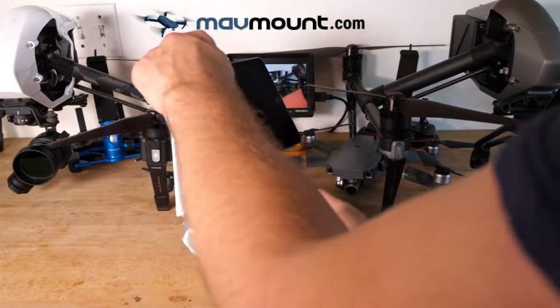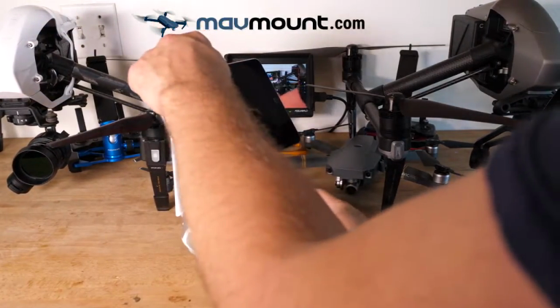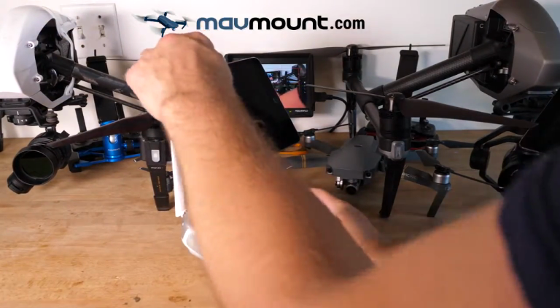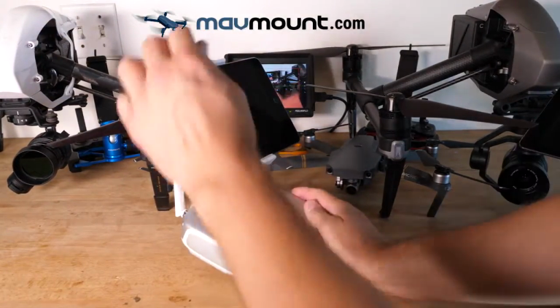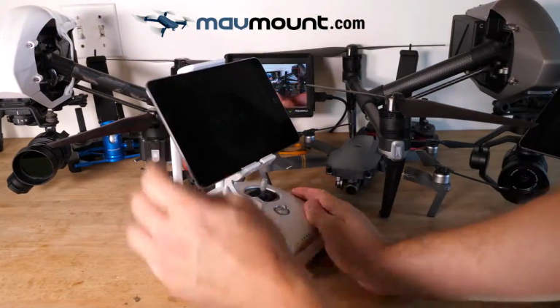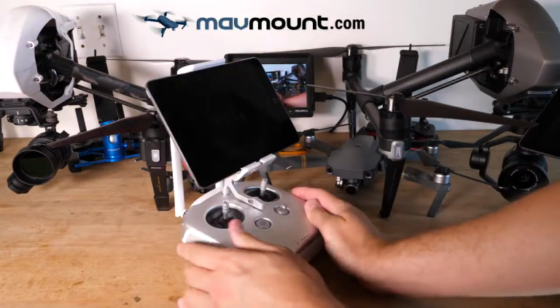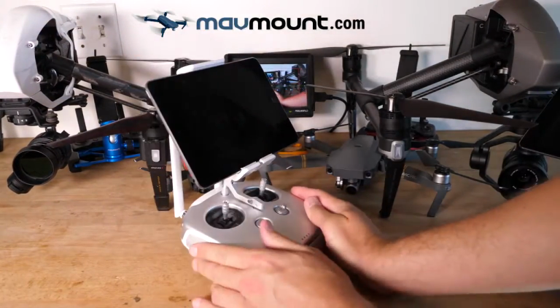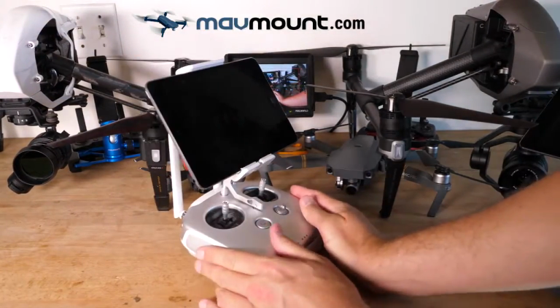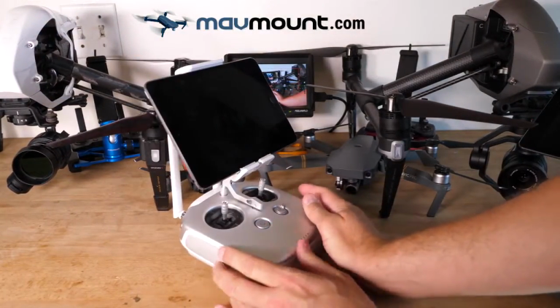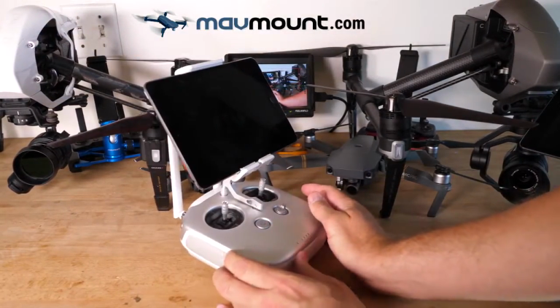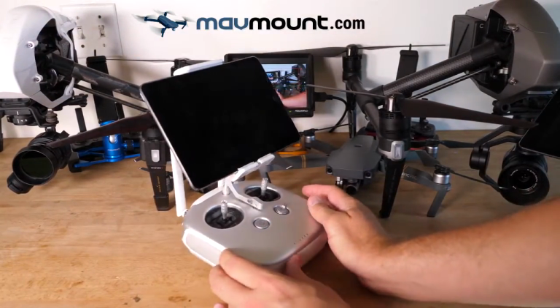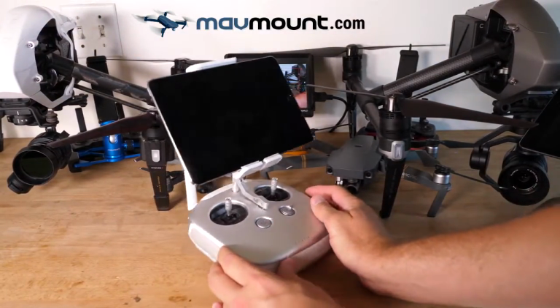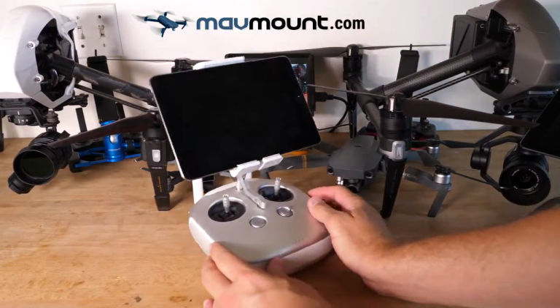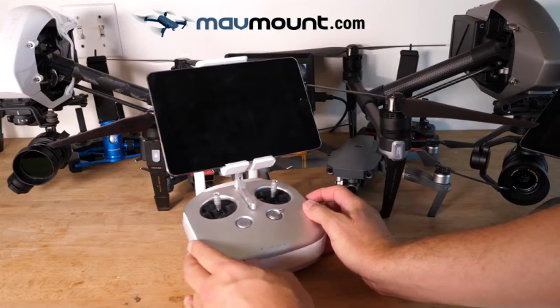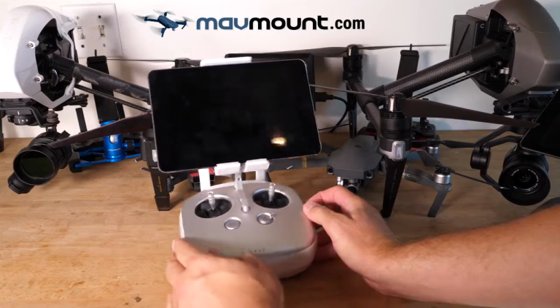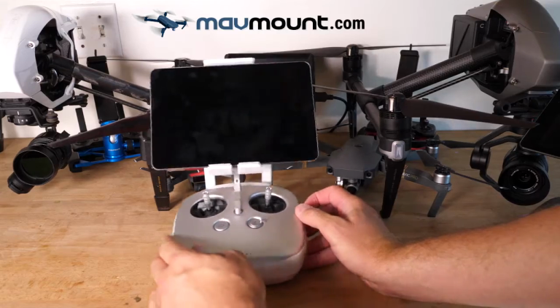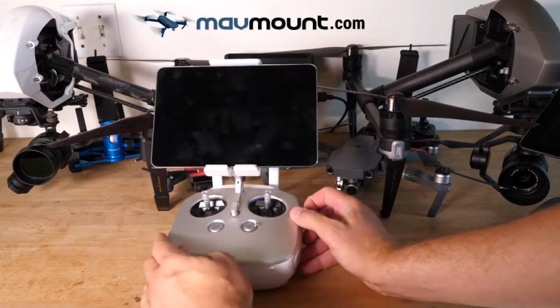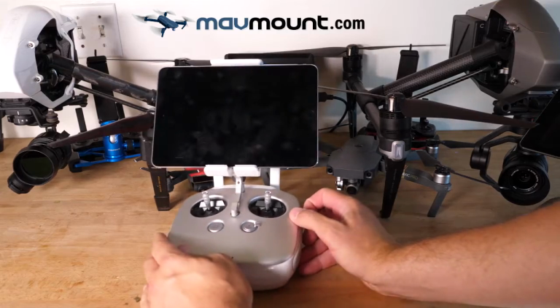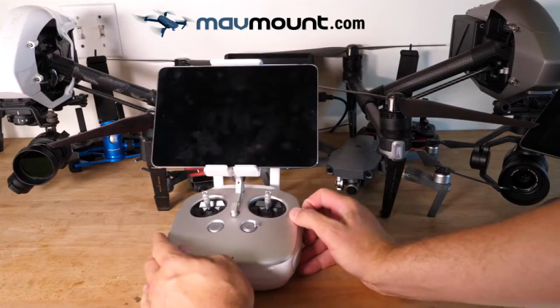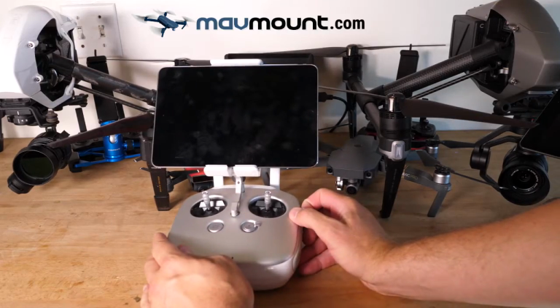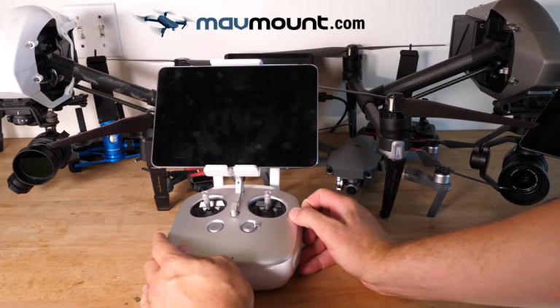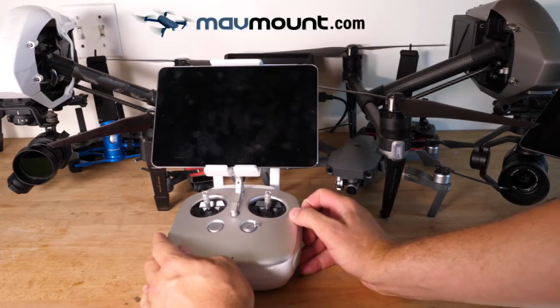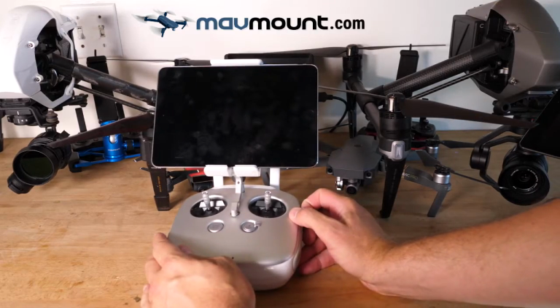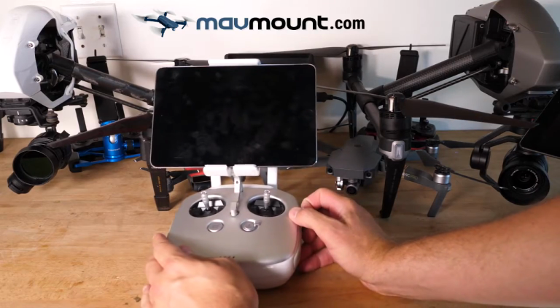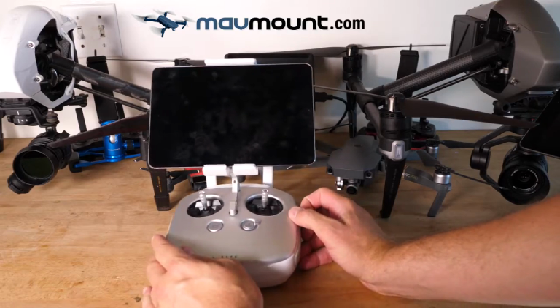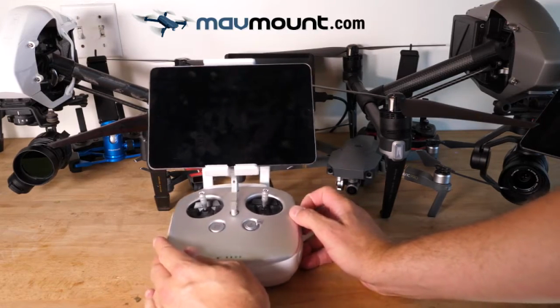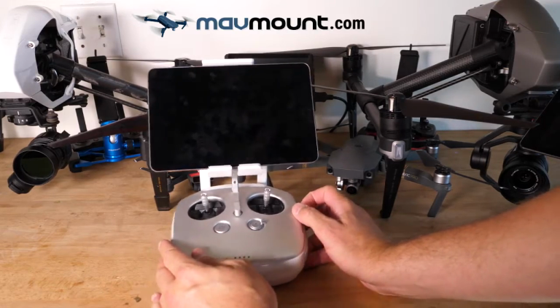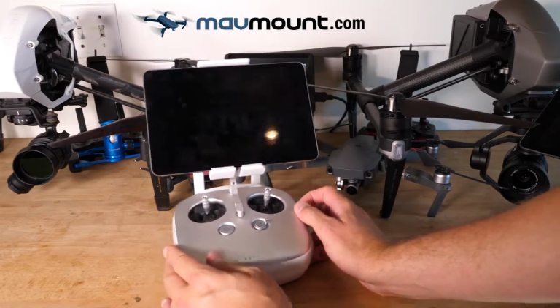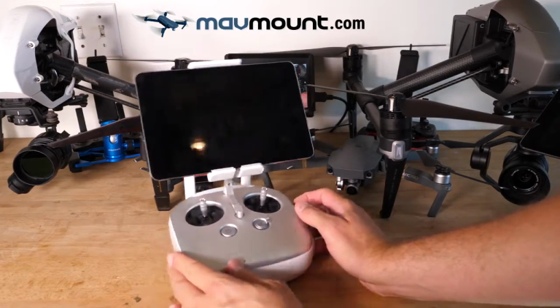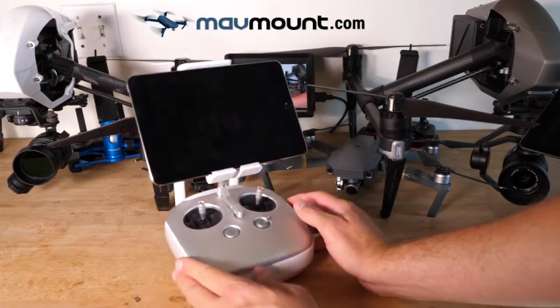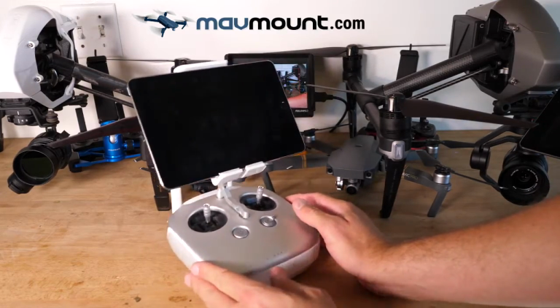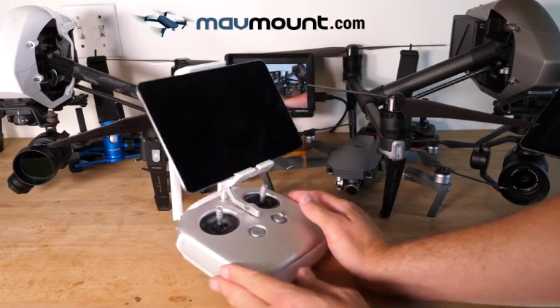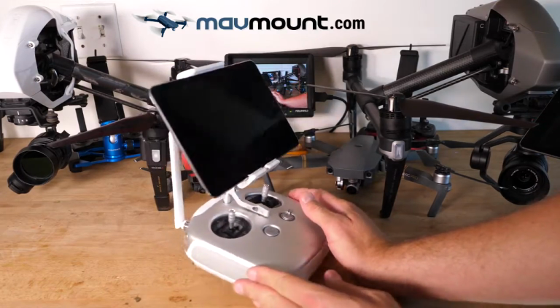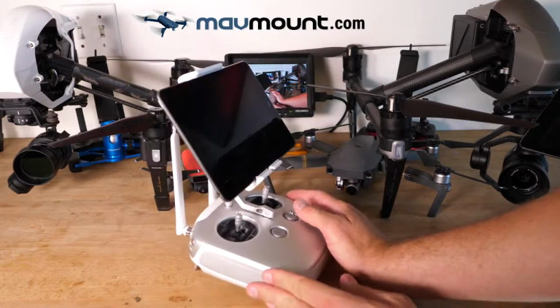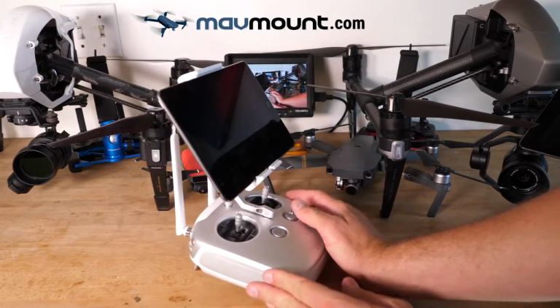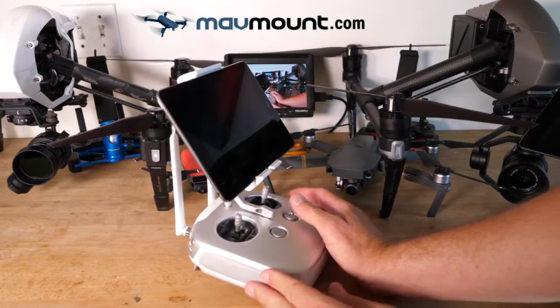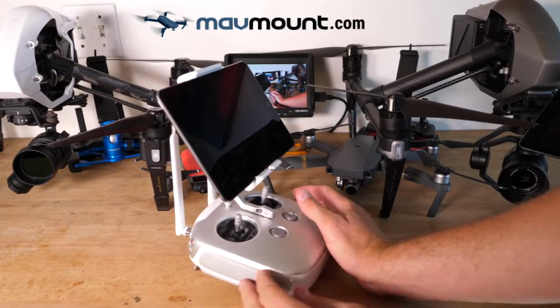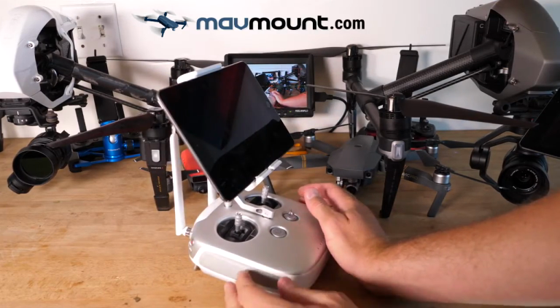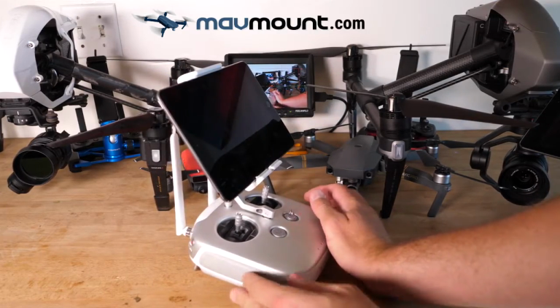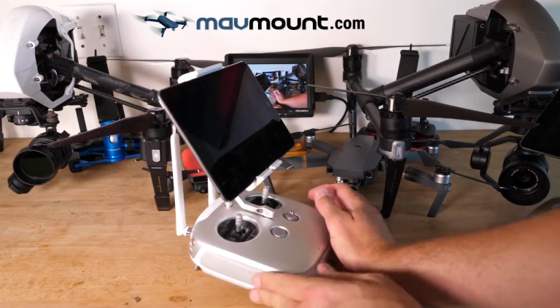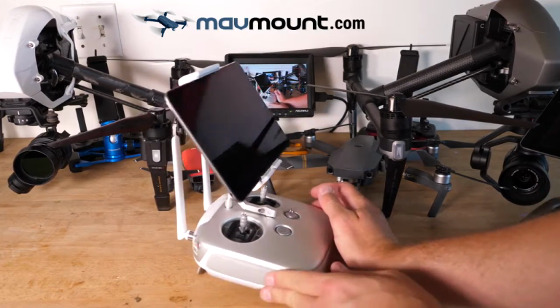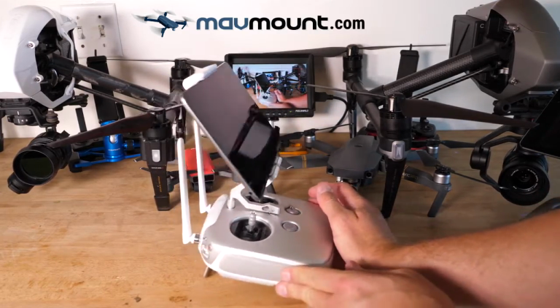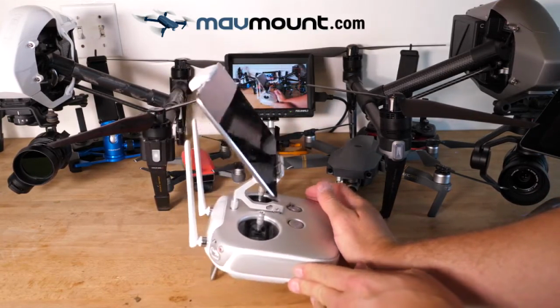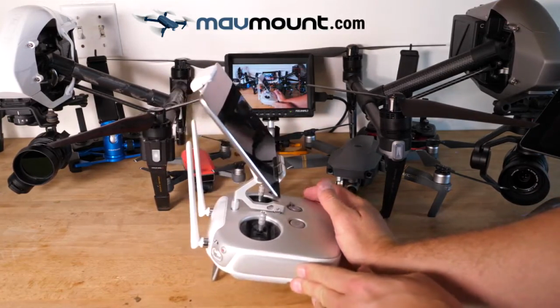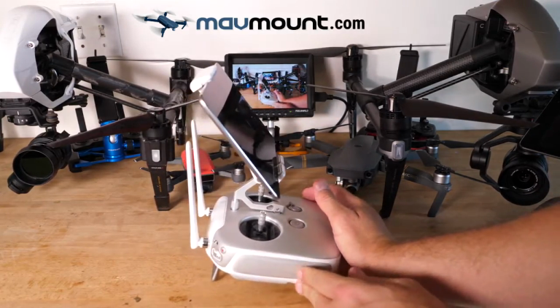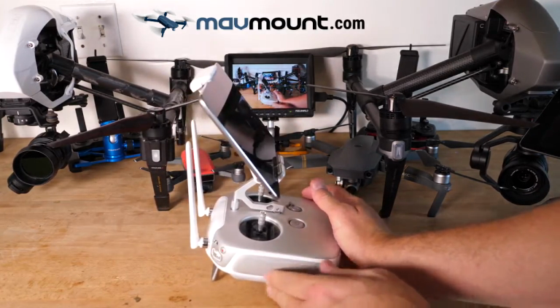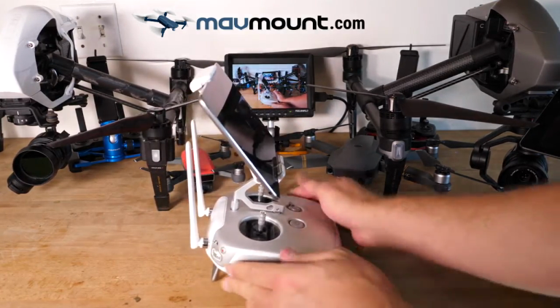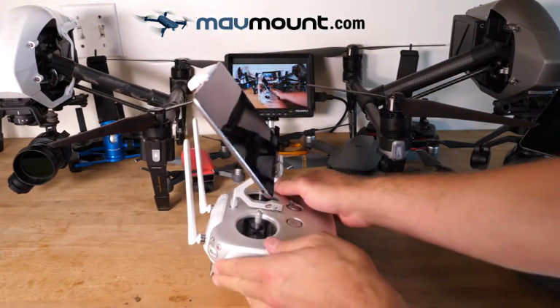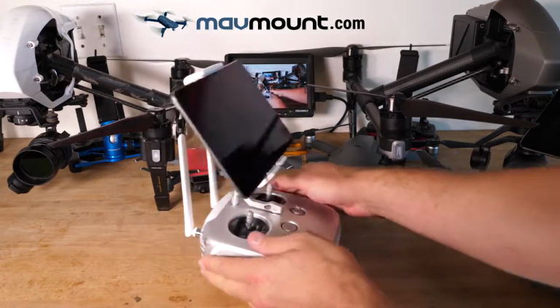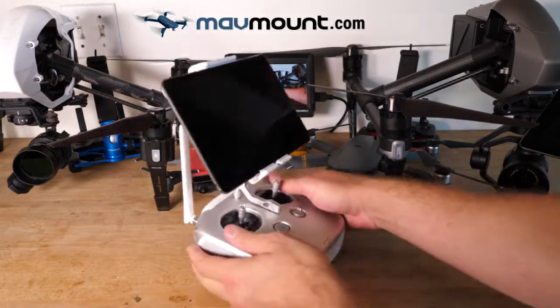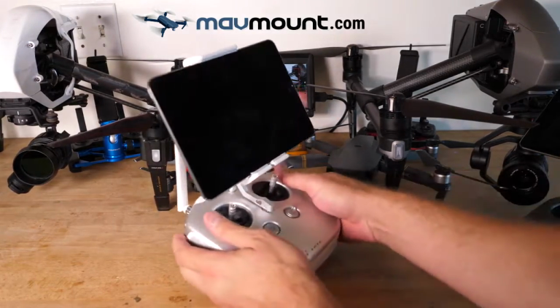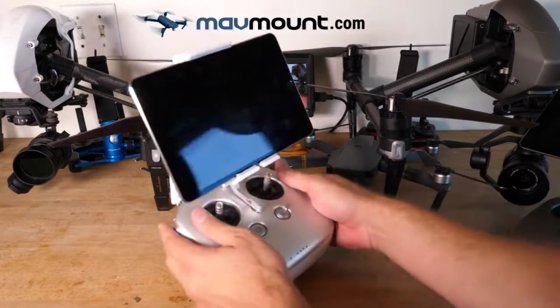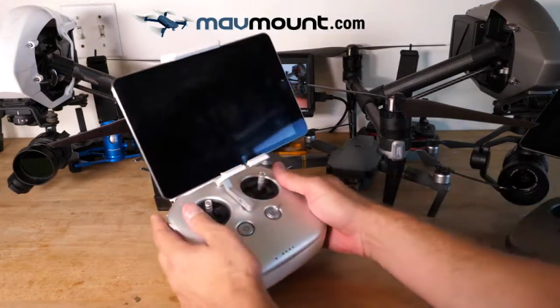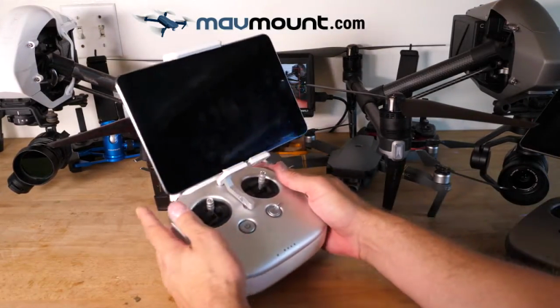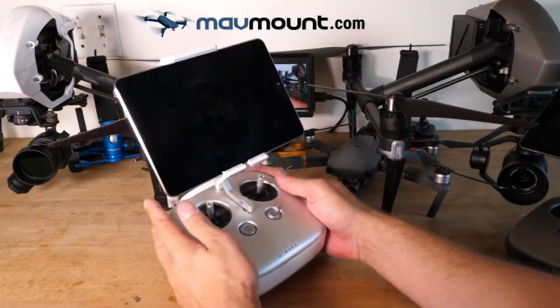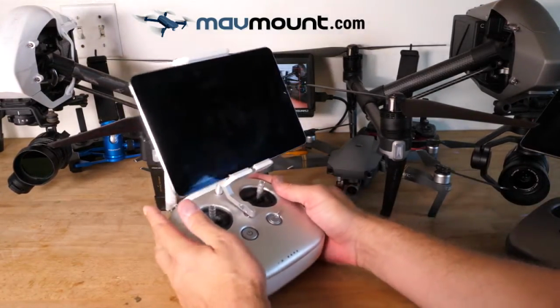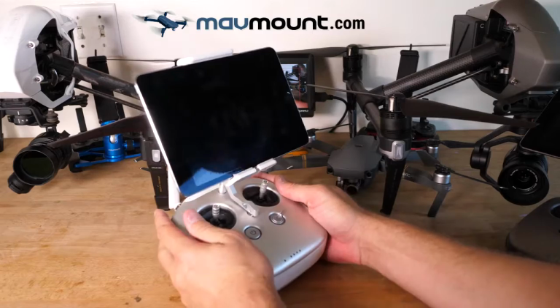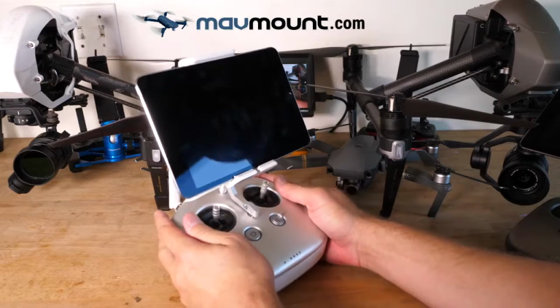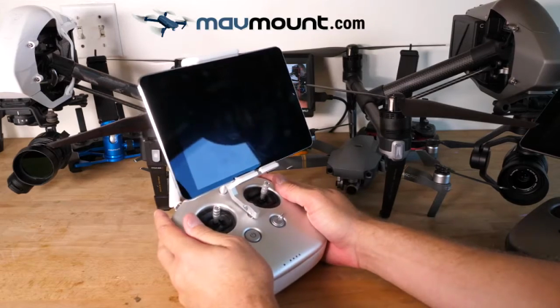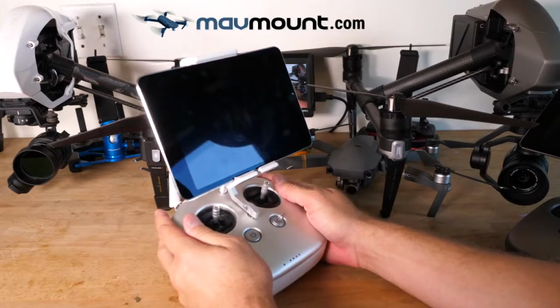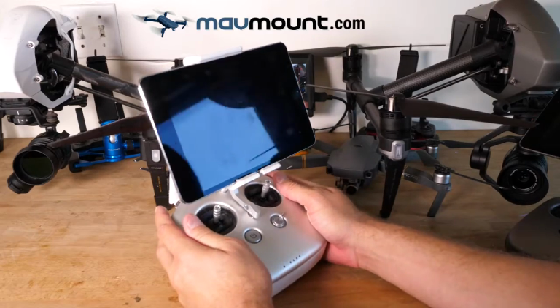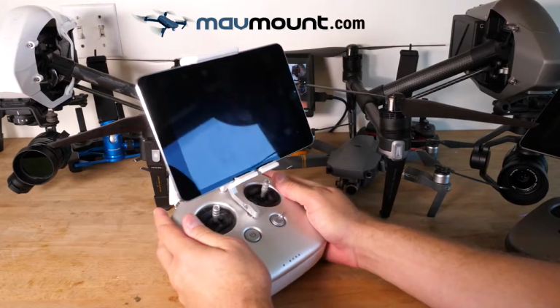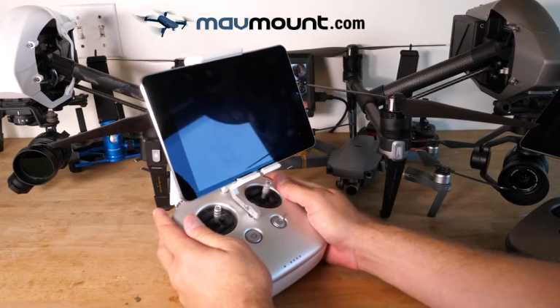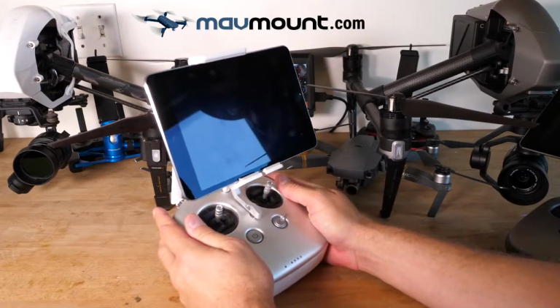As you can see, DJI doesn't like to change their controller design, and there's a reason why — it's because it fits the hand nicely.